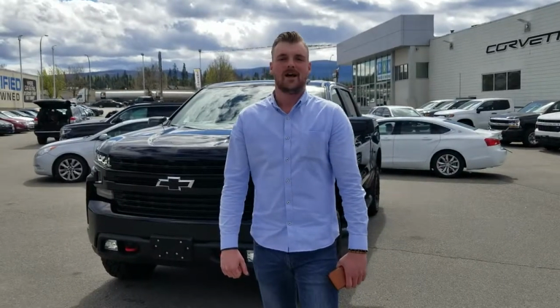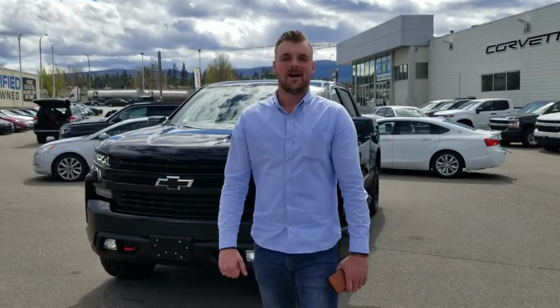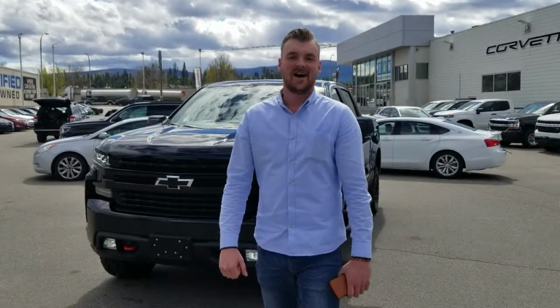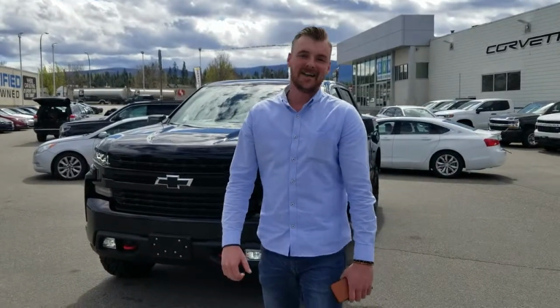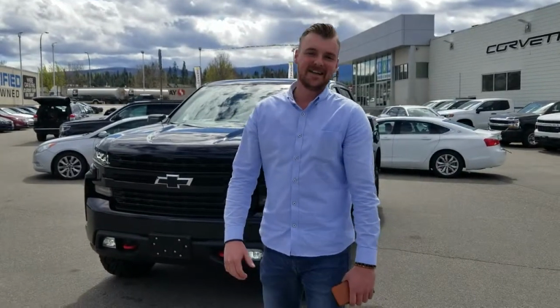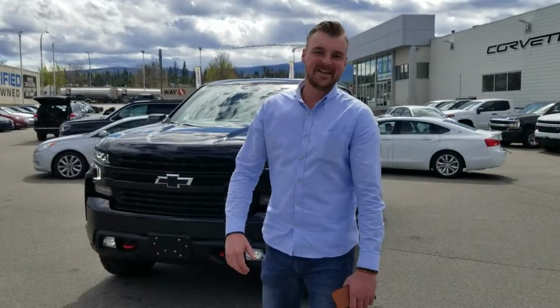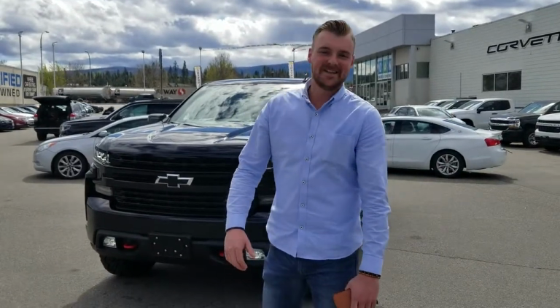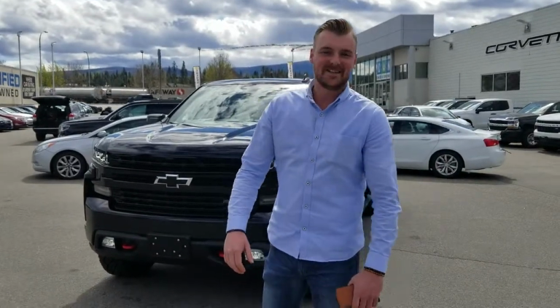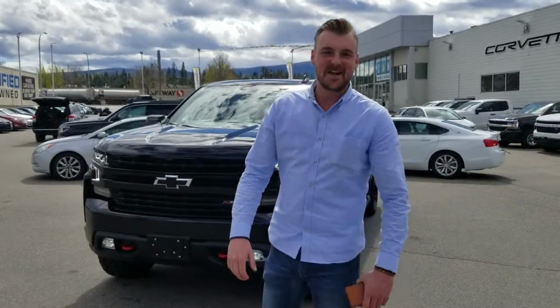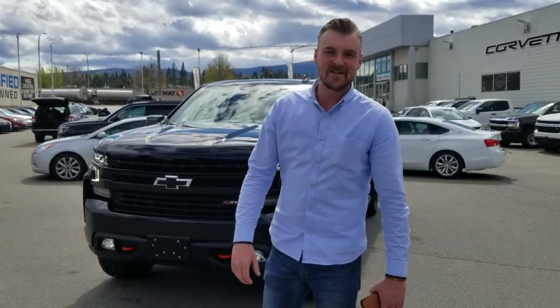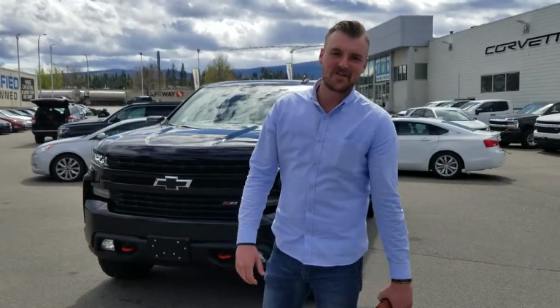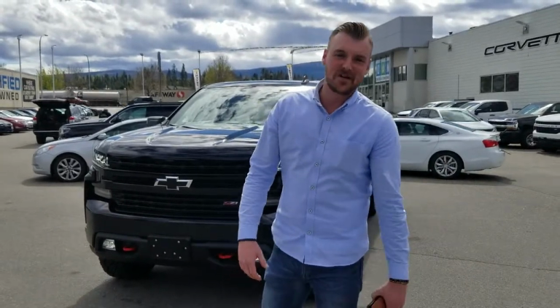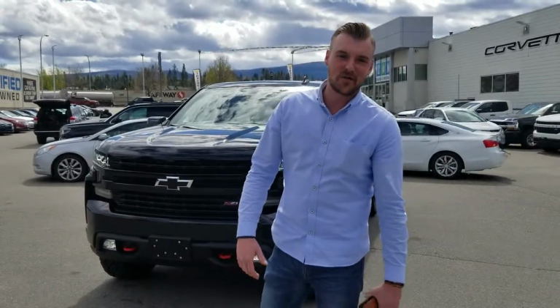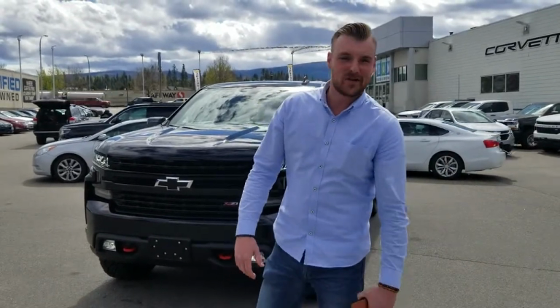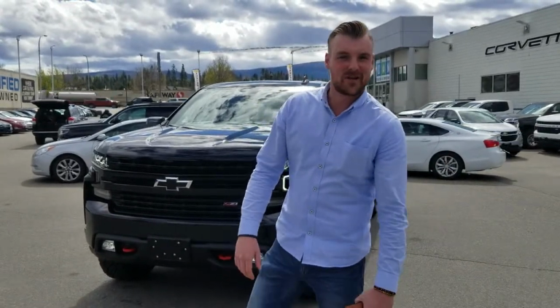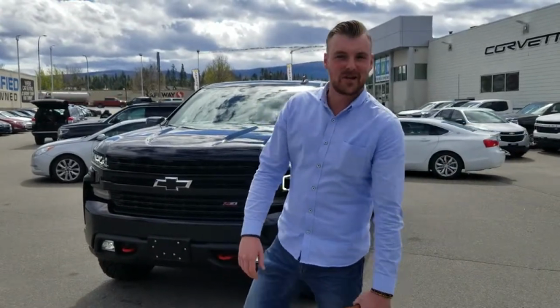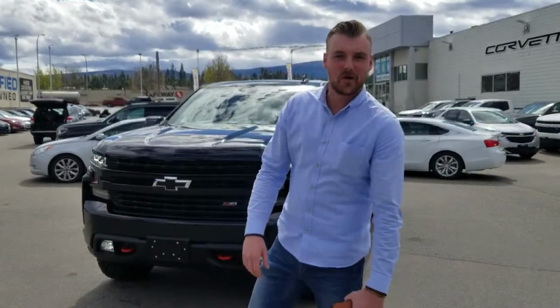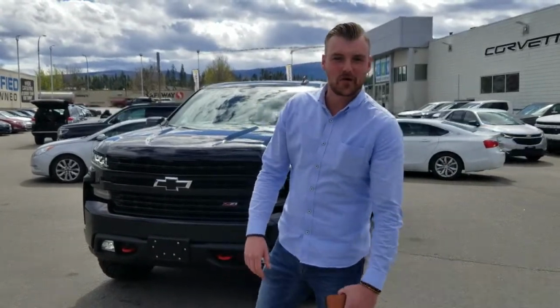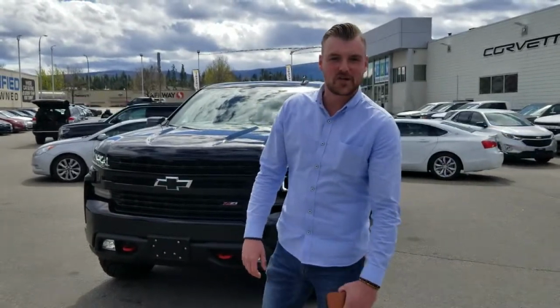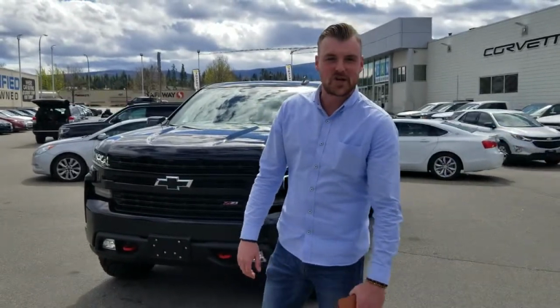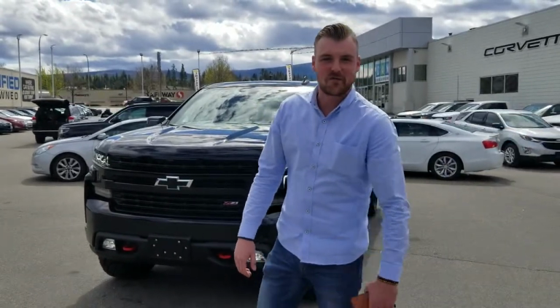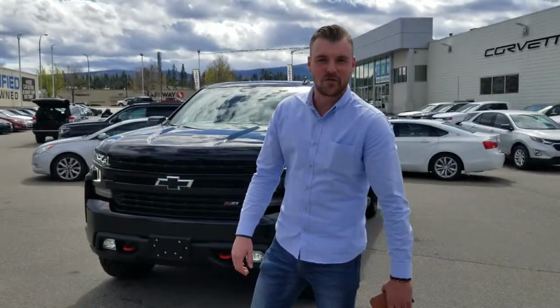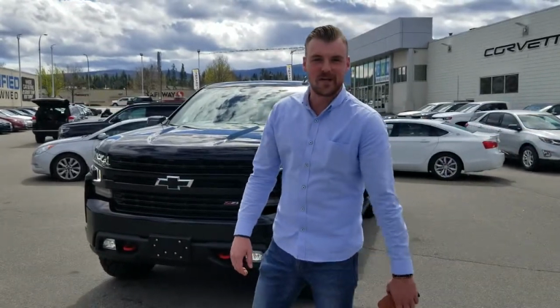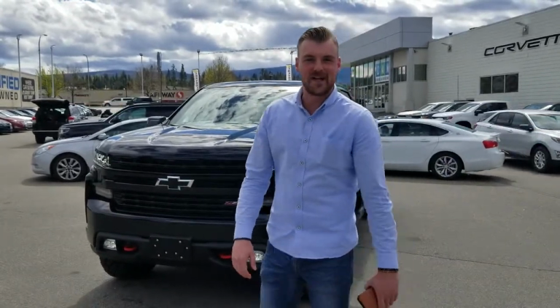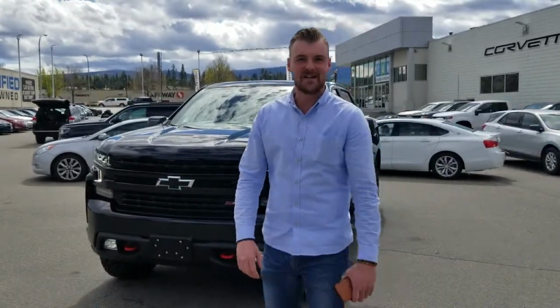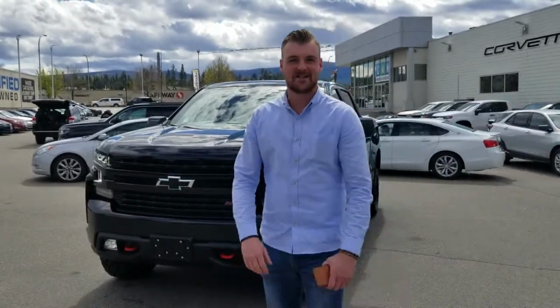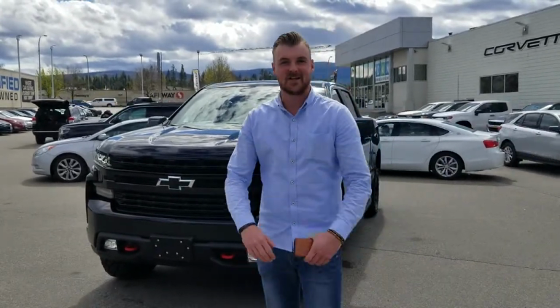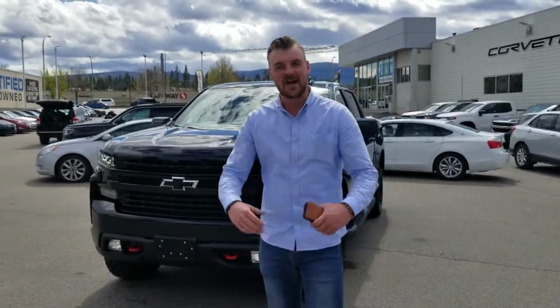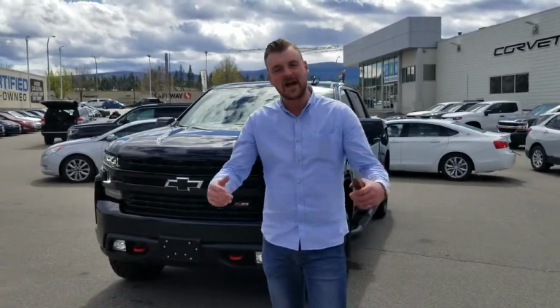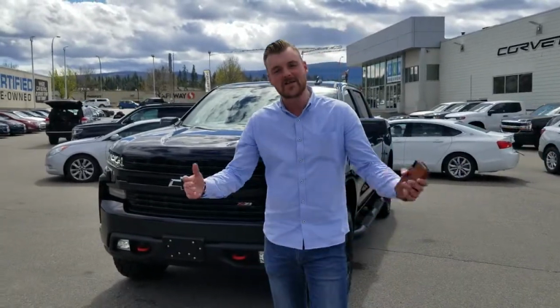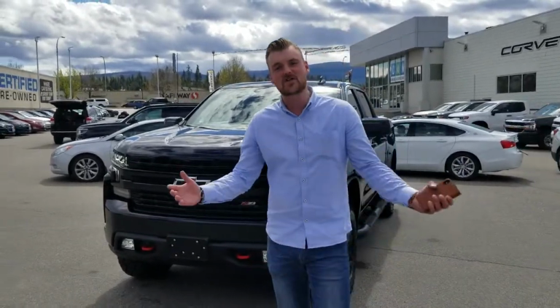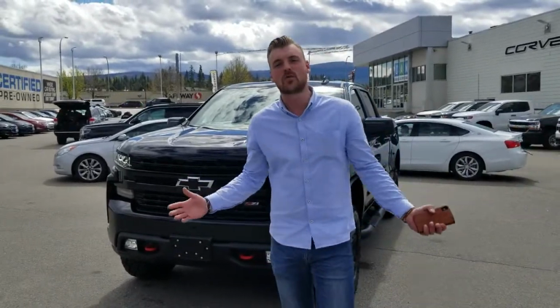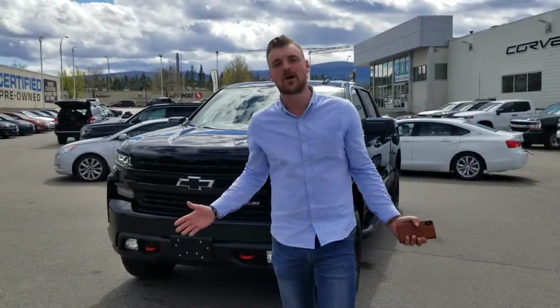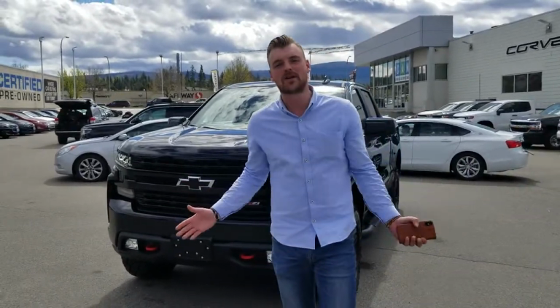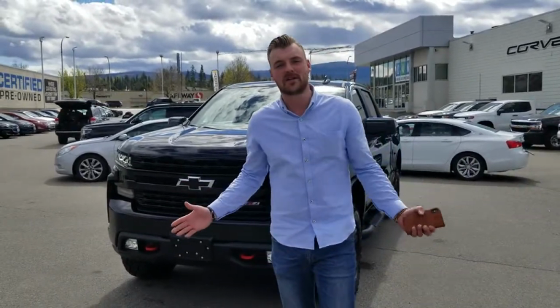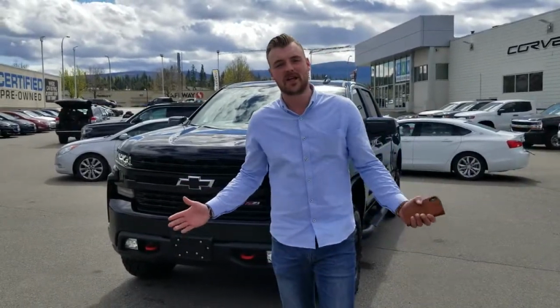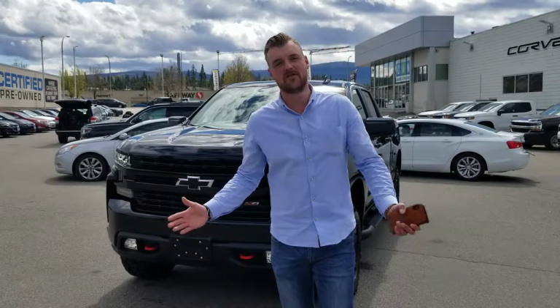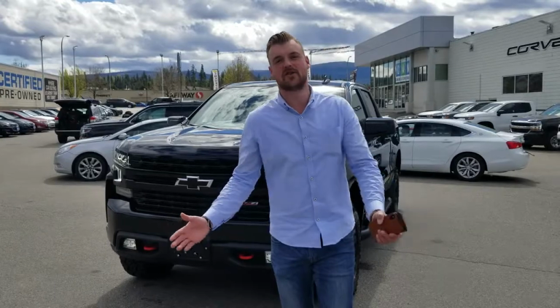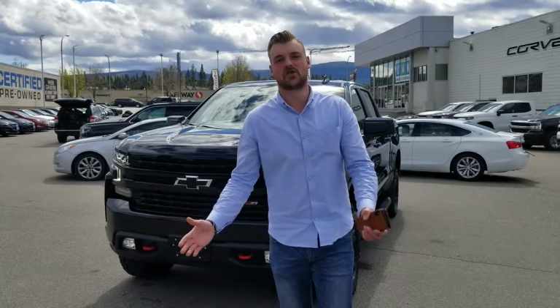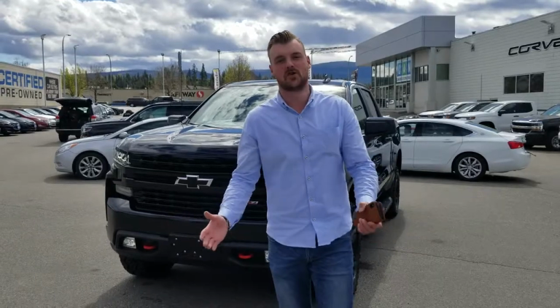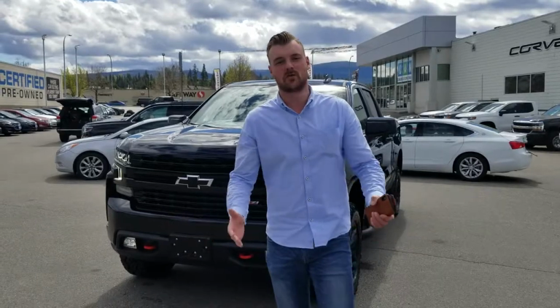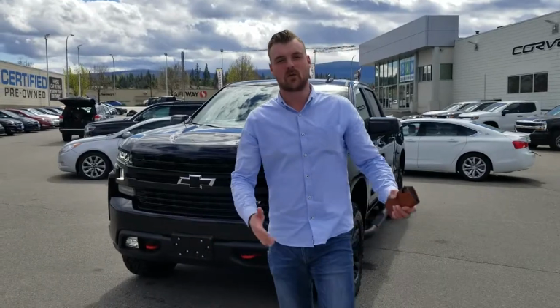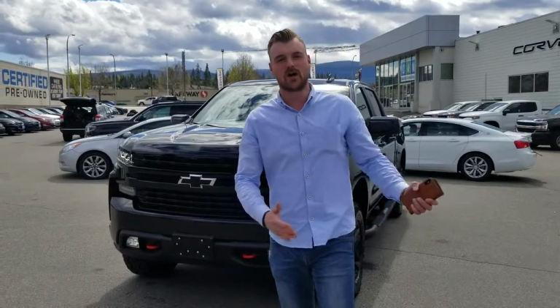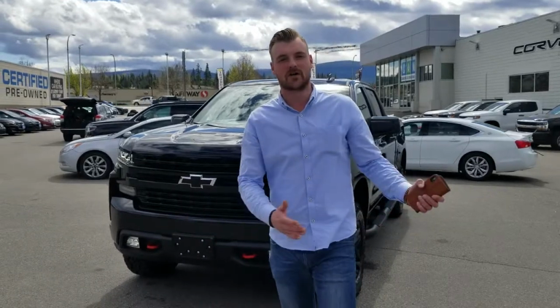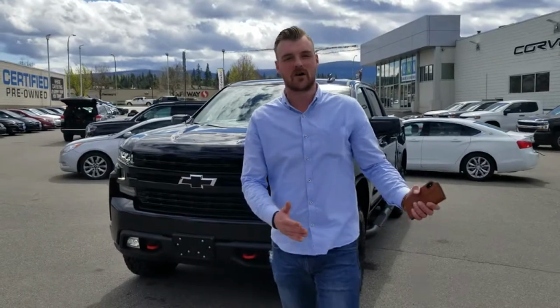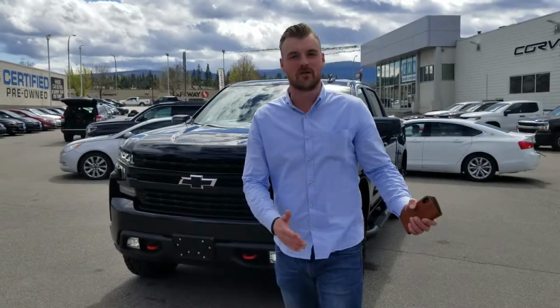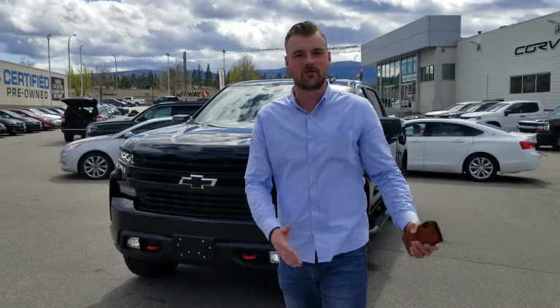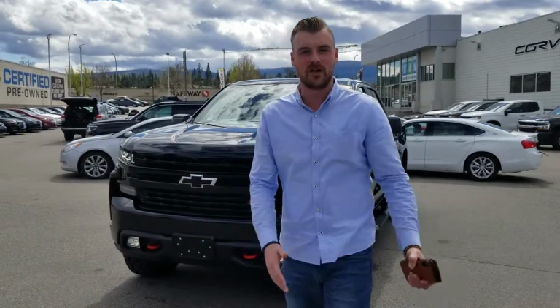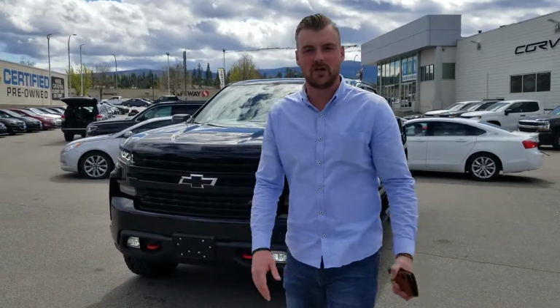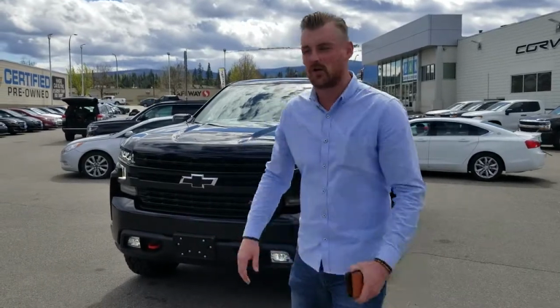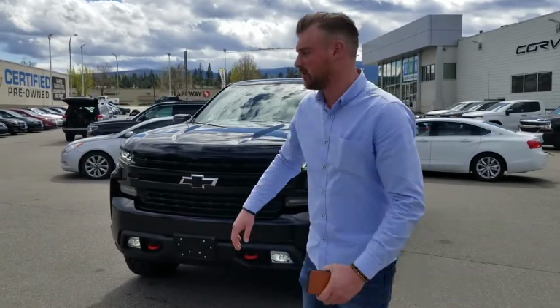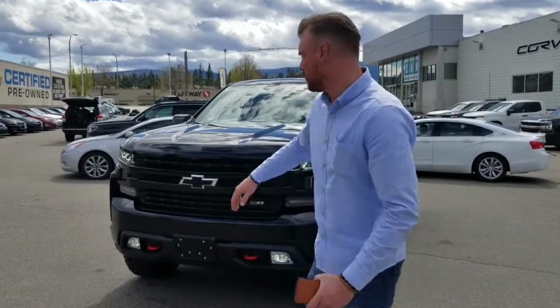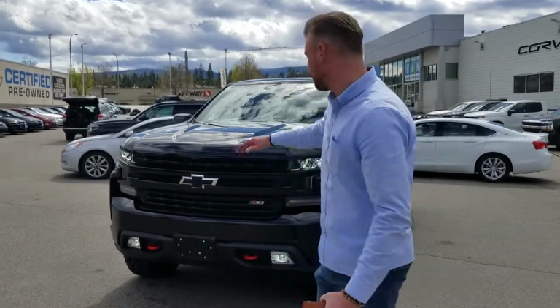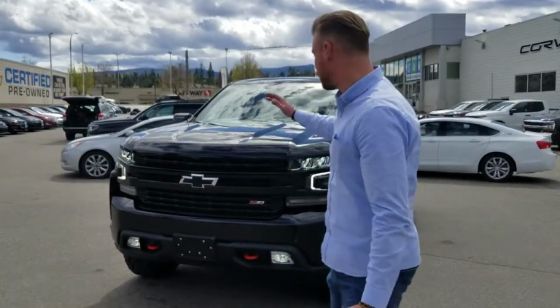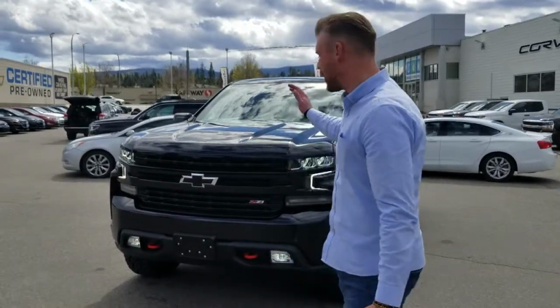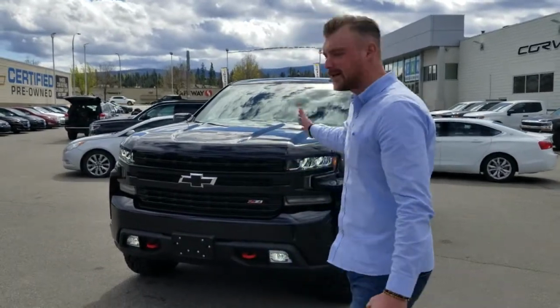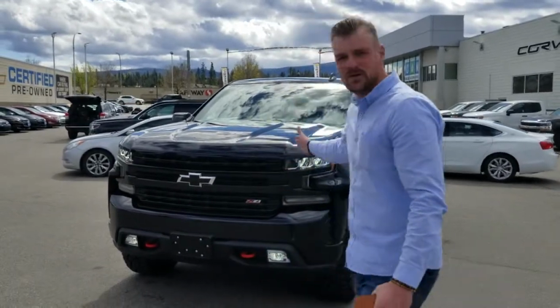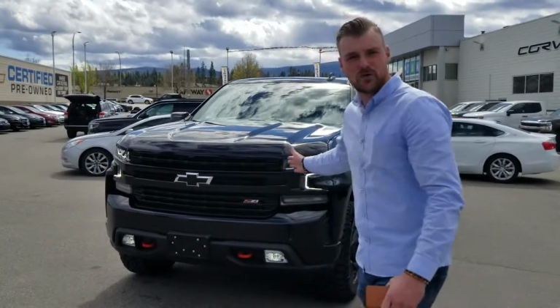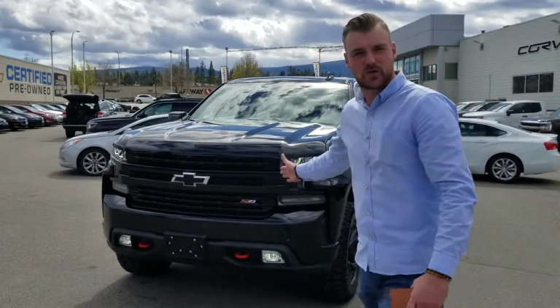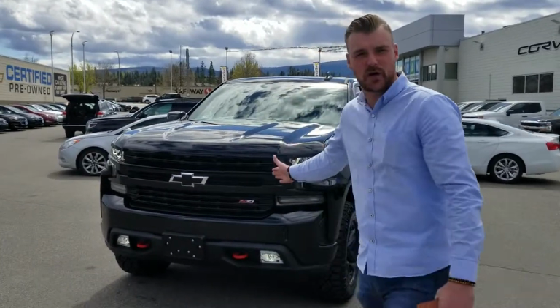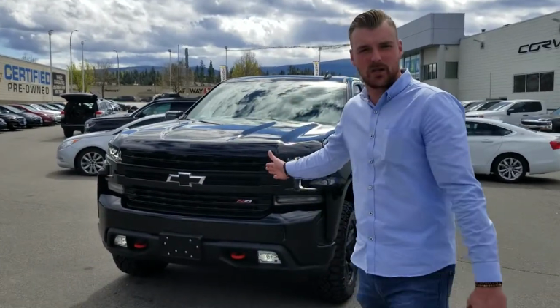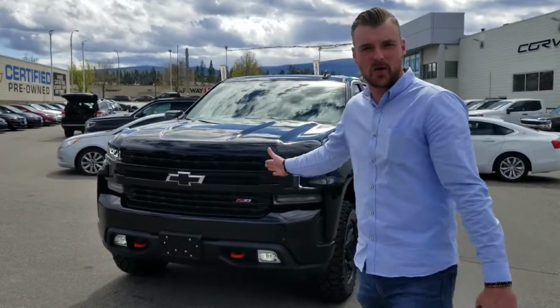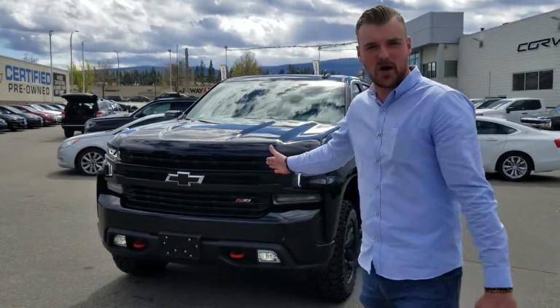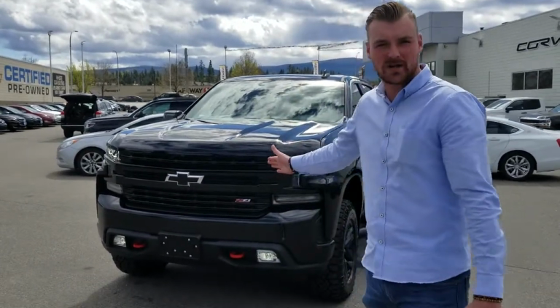Hi Lee, Dennis here with Kelowna Chevrolet. Today I just wanted to give you a short walk-around video on your brand new Trail Boss.